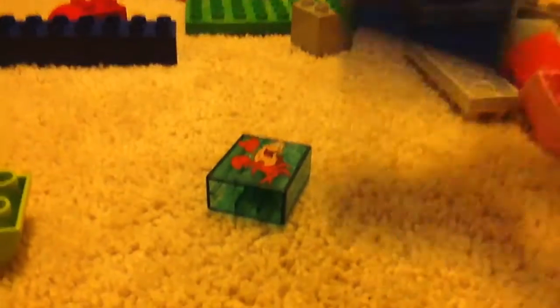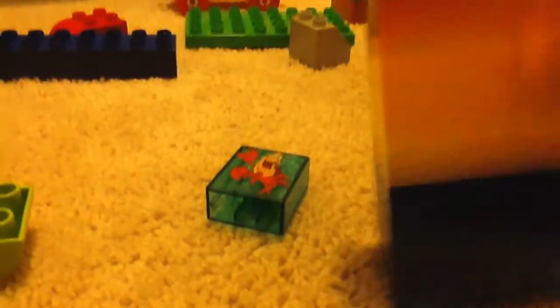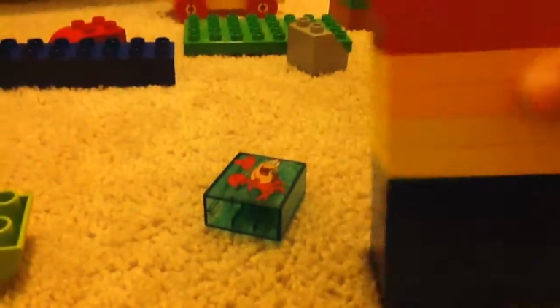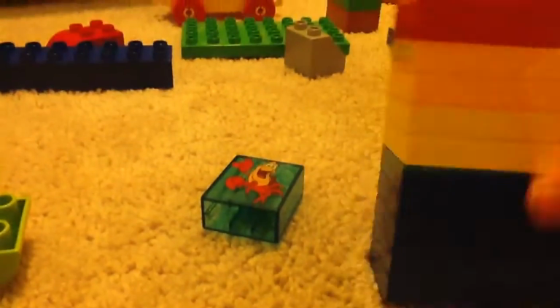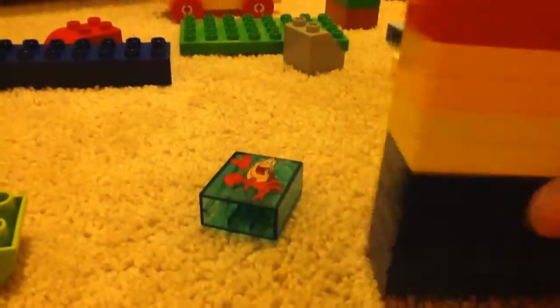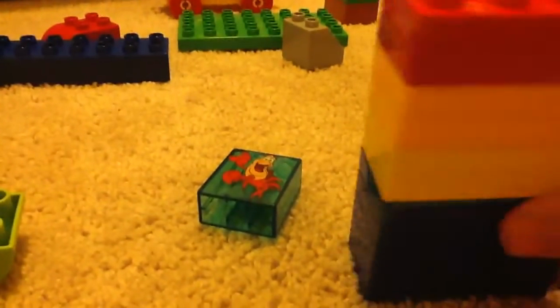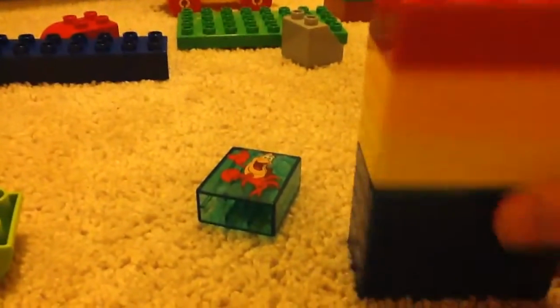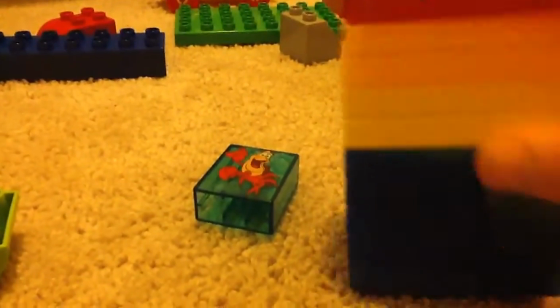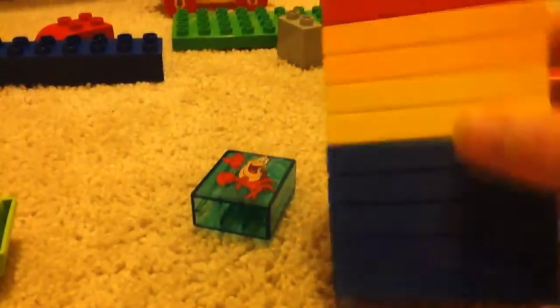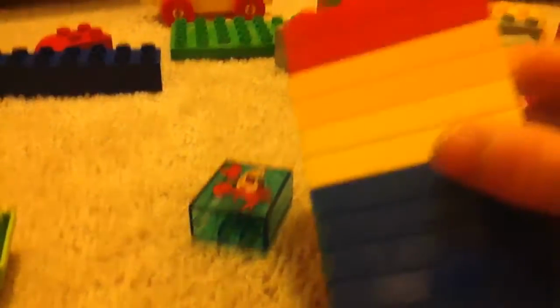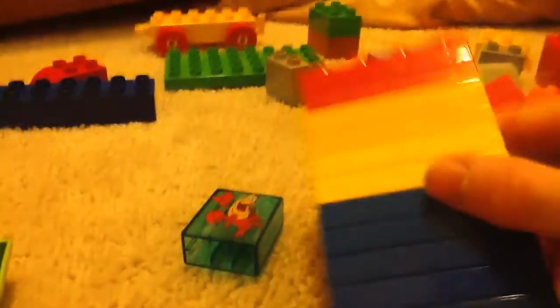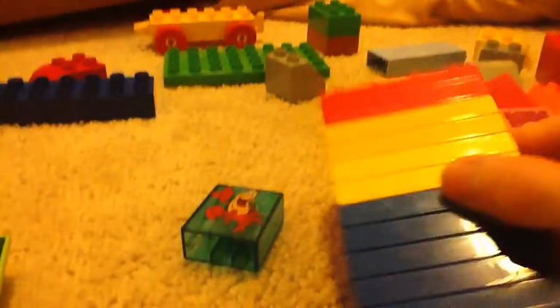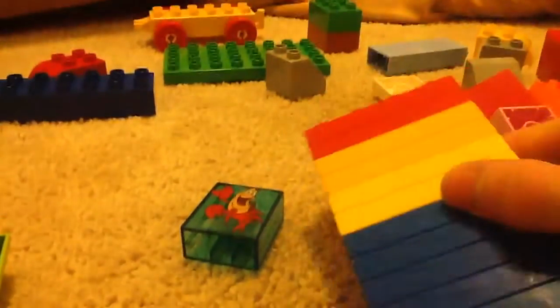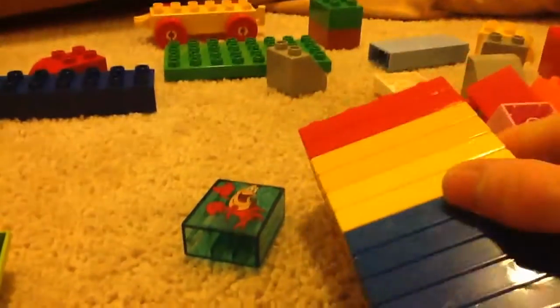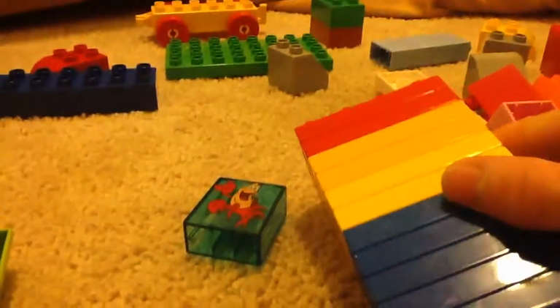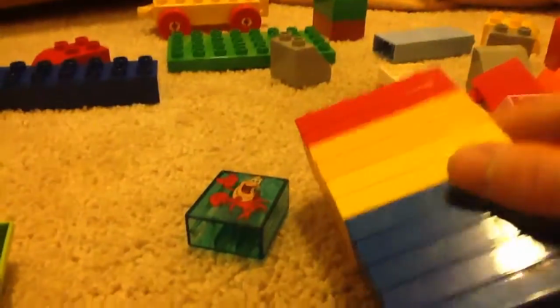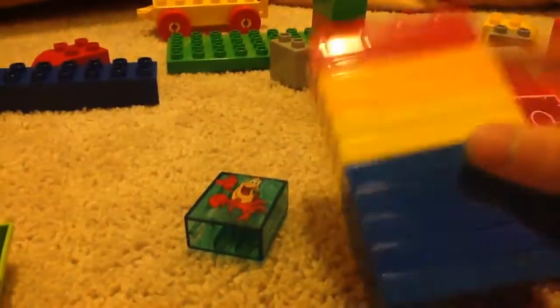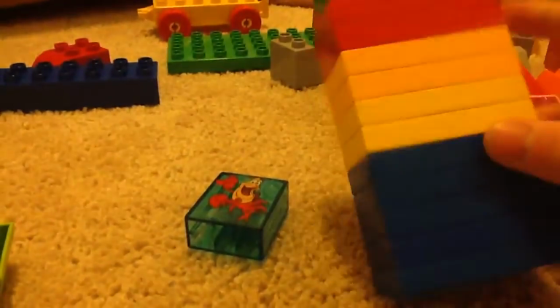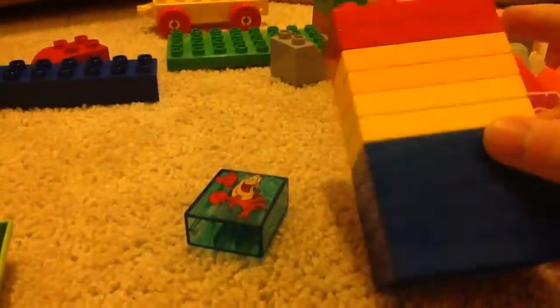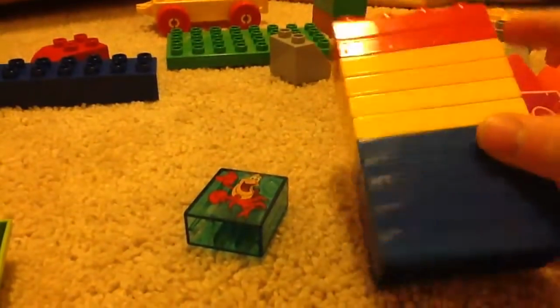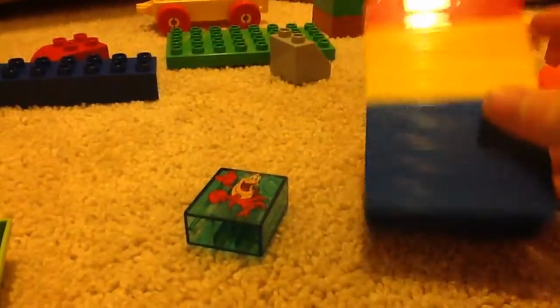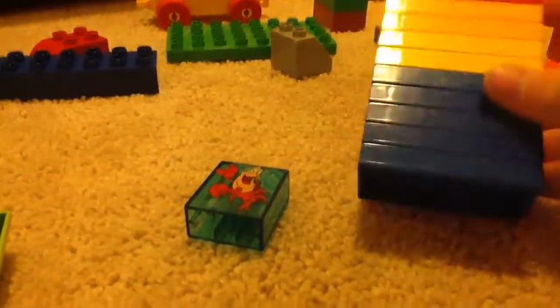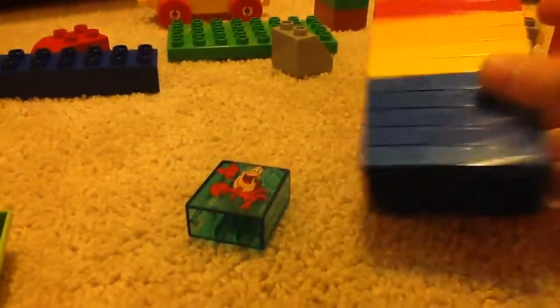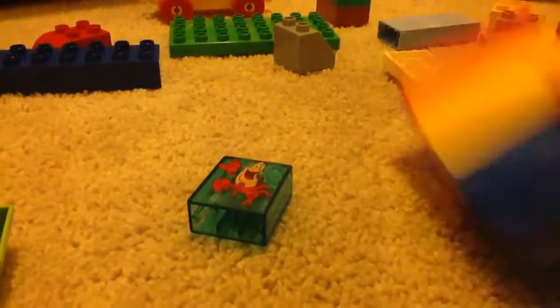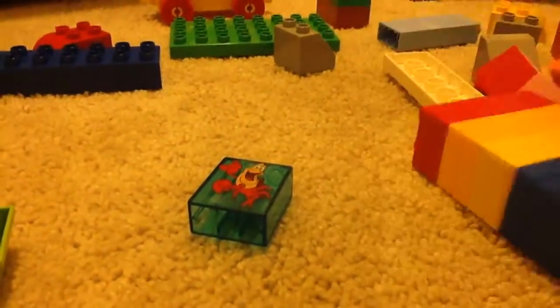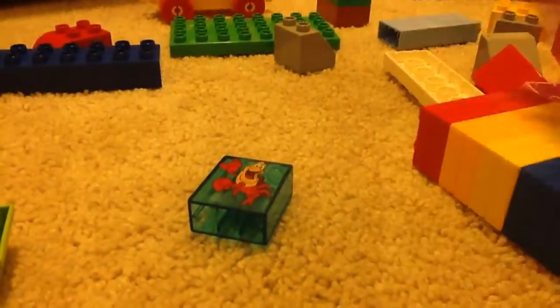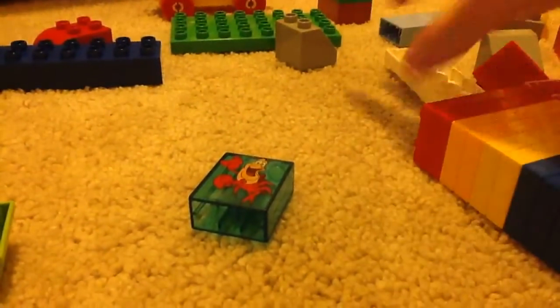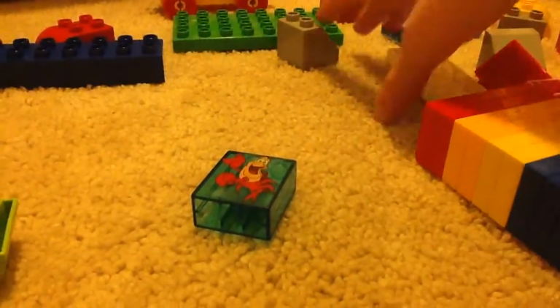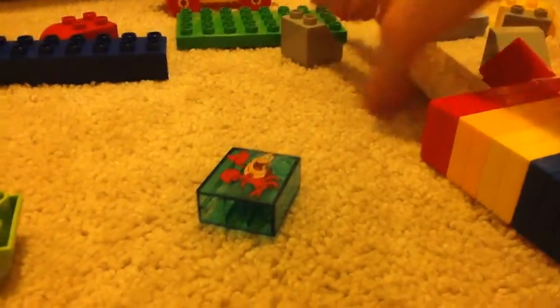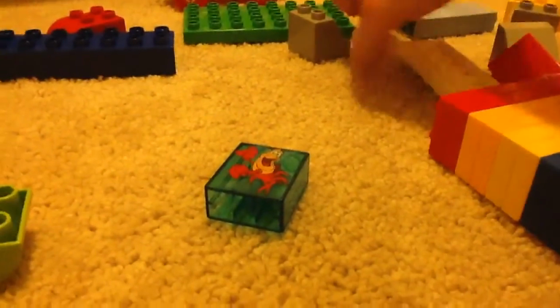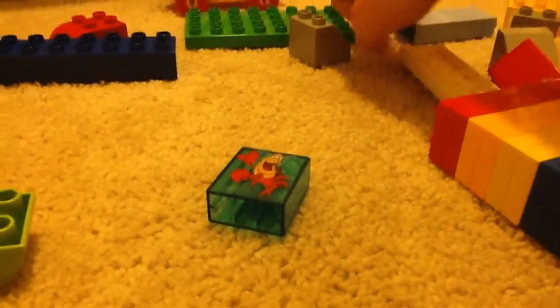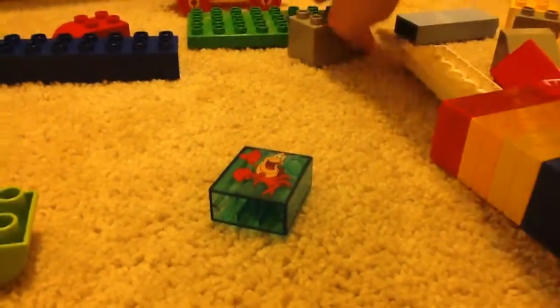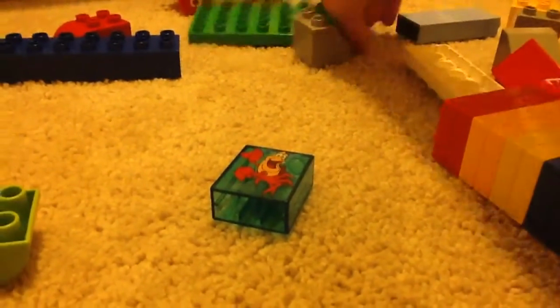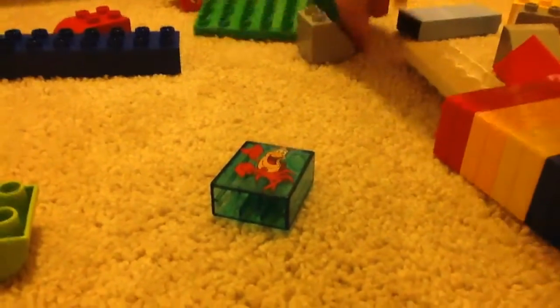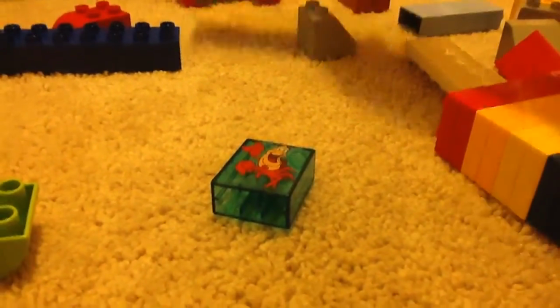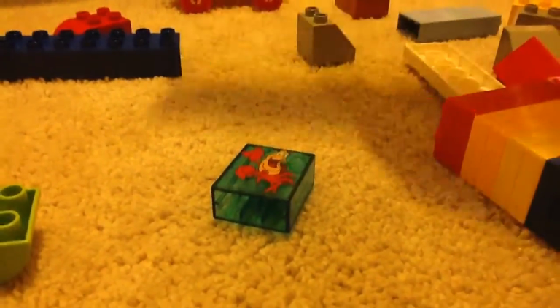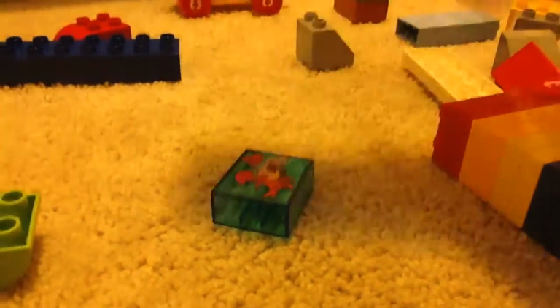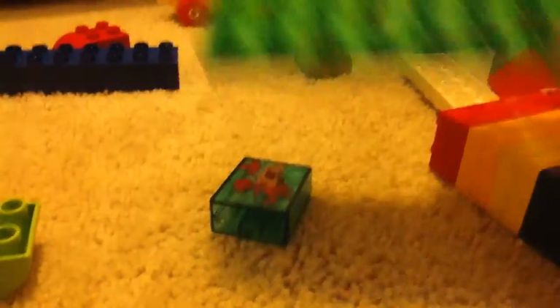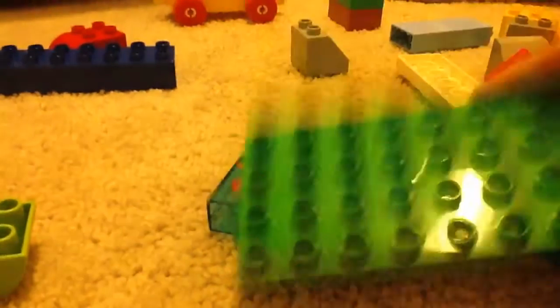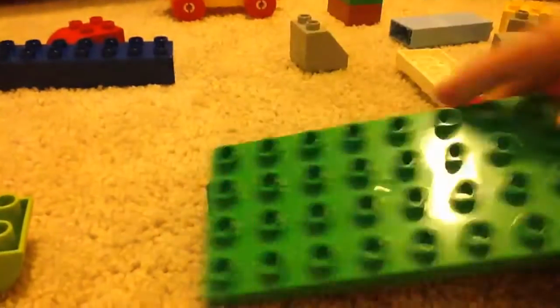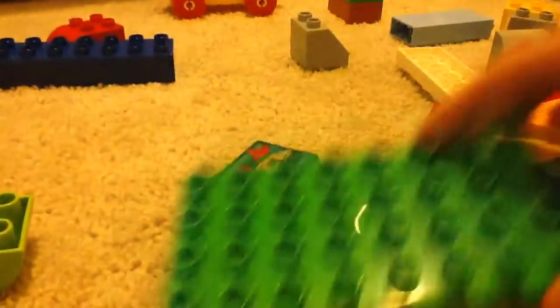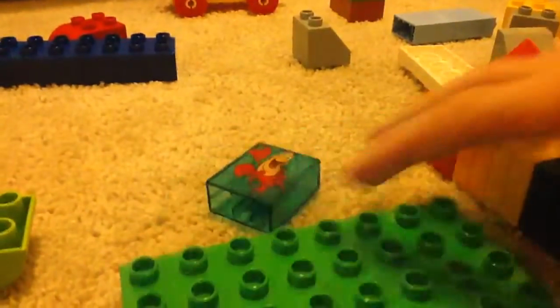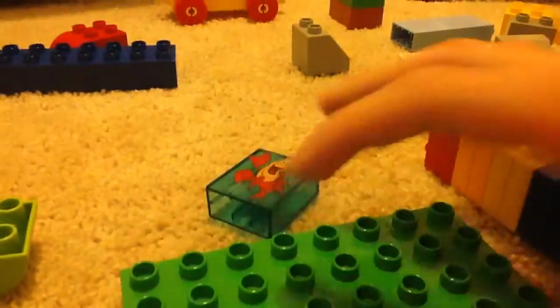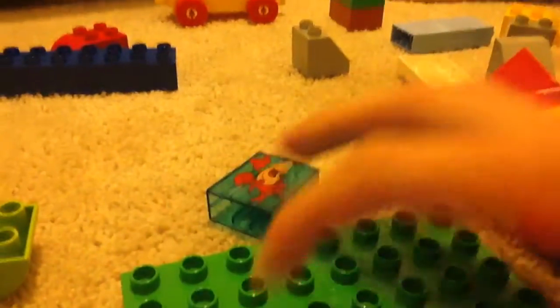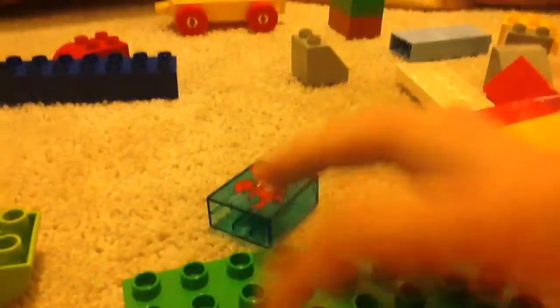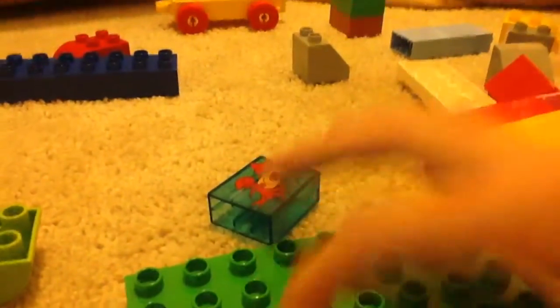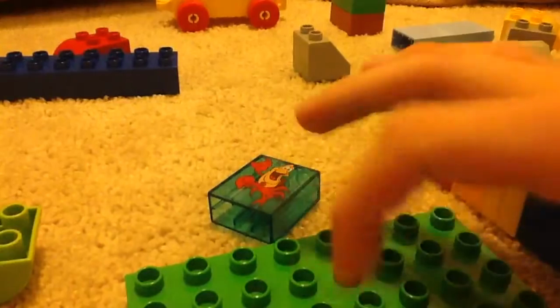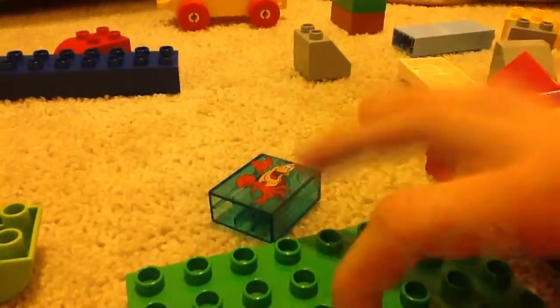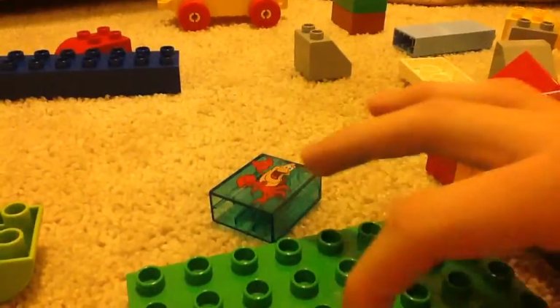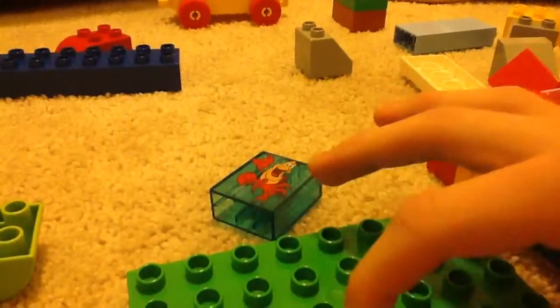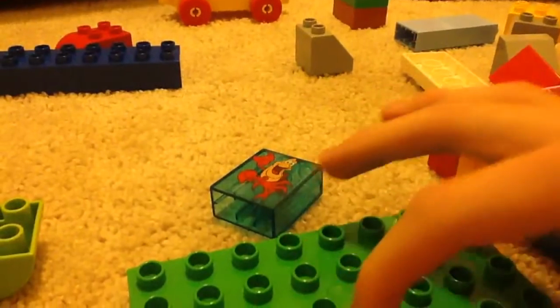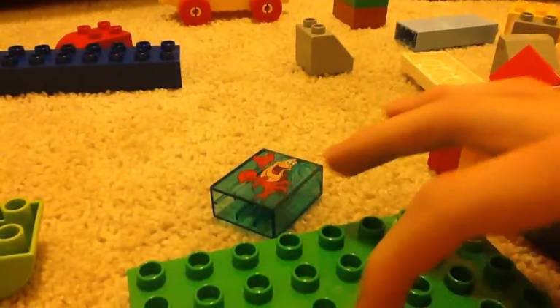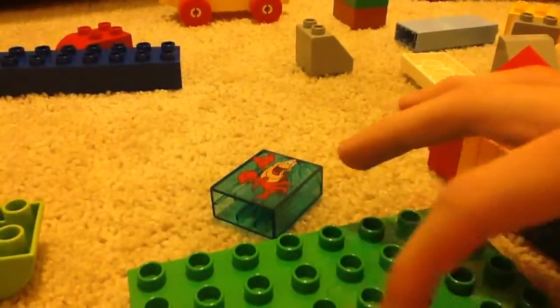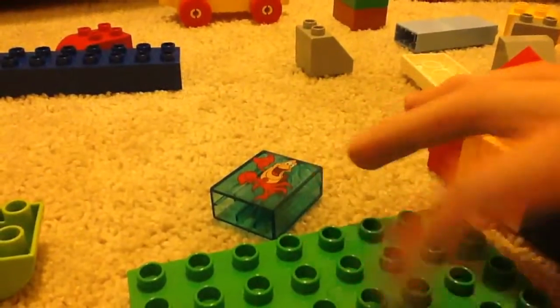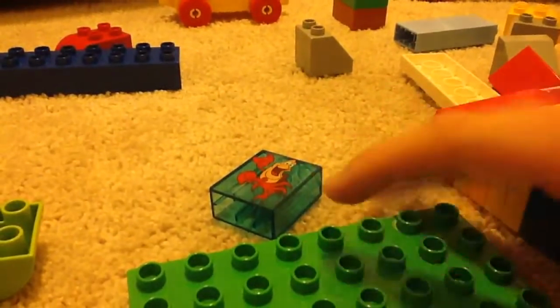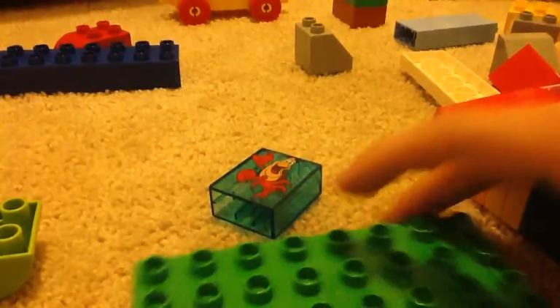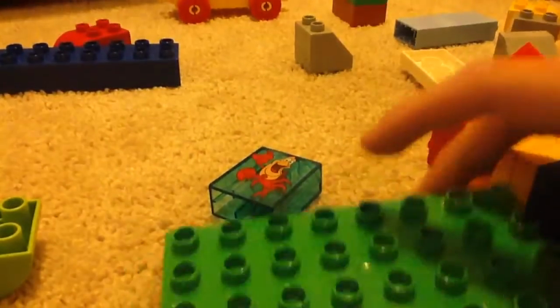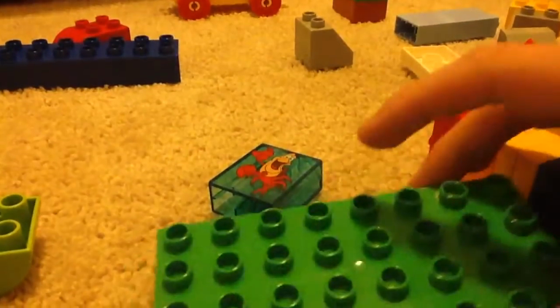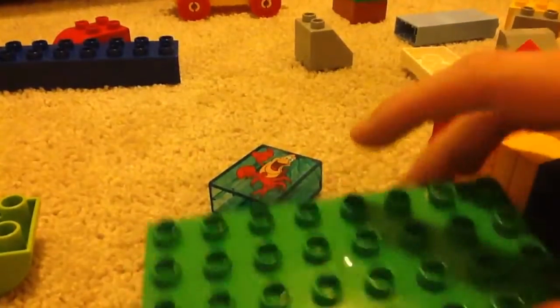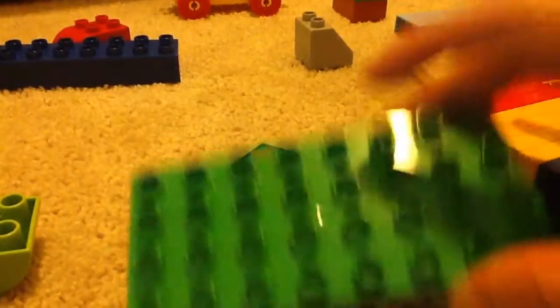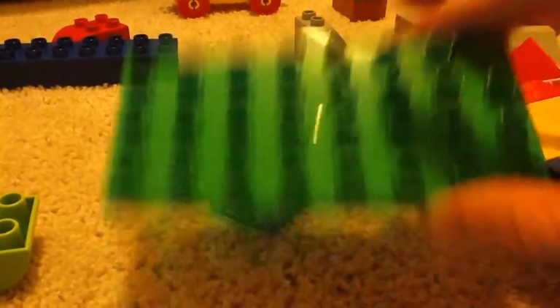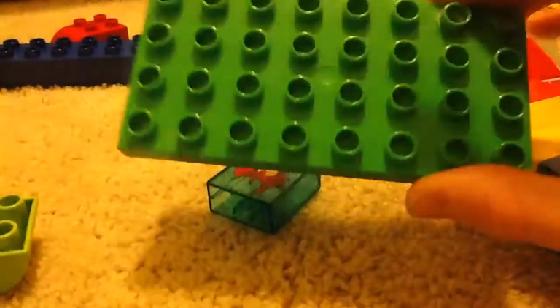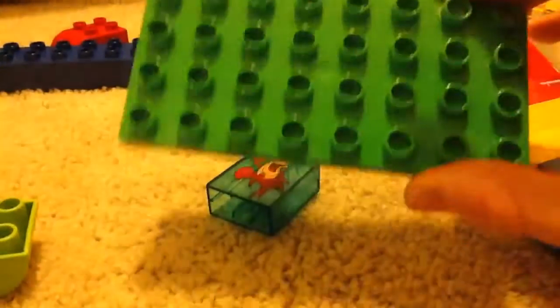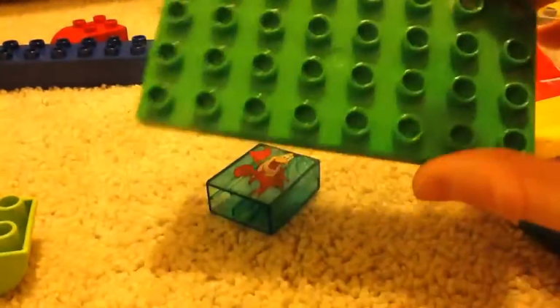2x4 plates — quite a bit of them. 4x1, 4x8 plate. Lego Duplo.